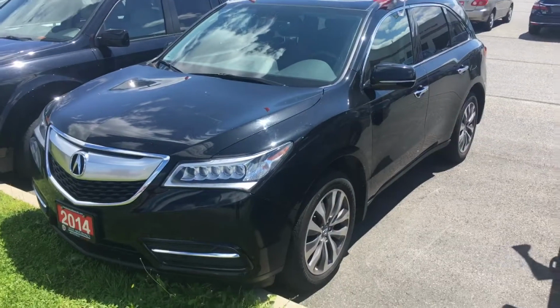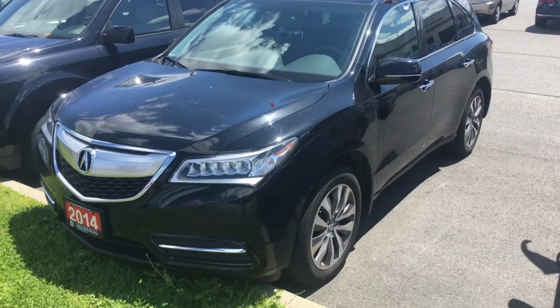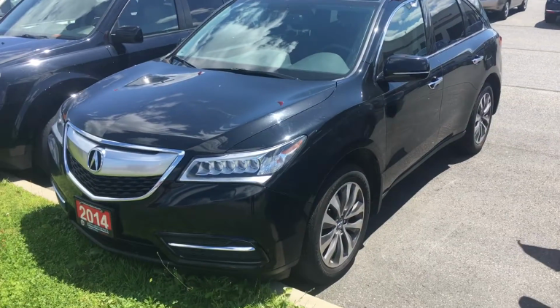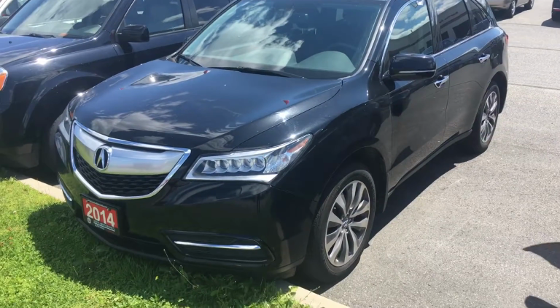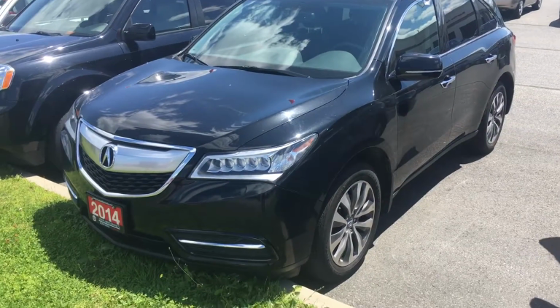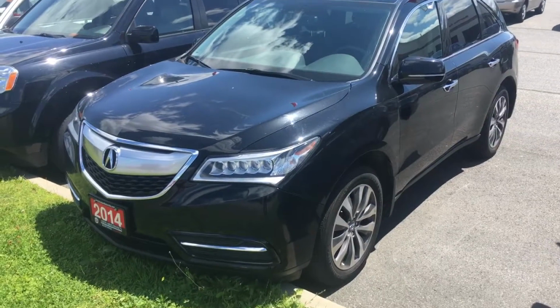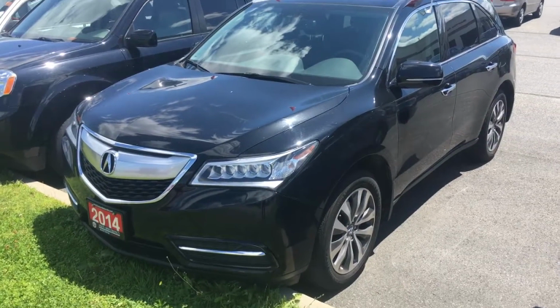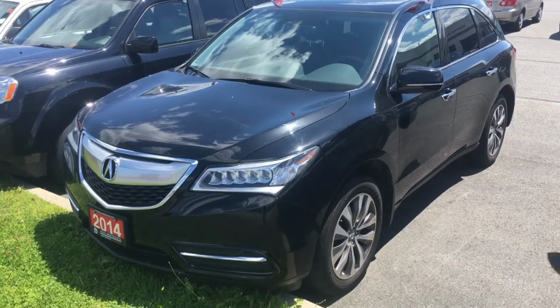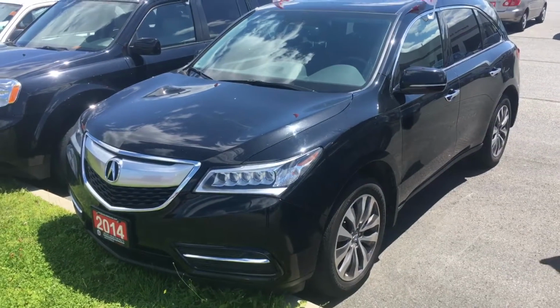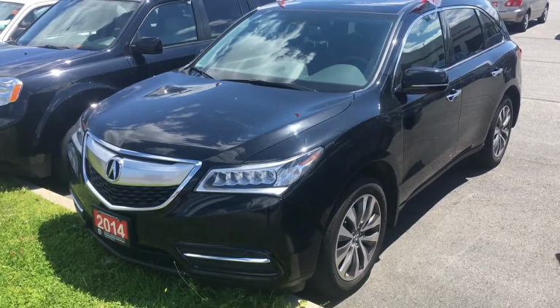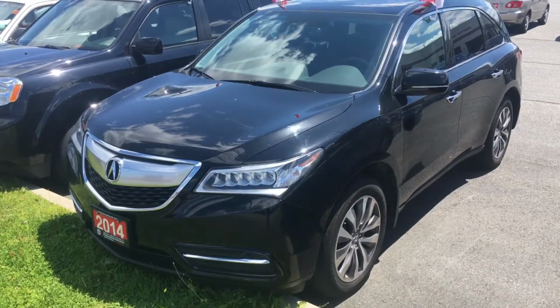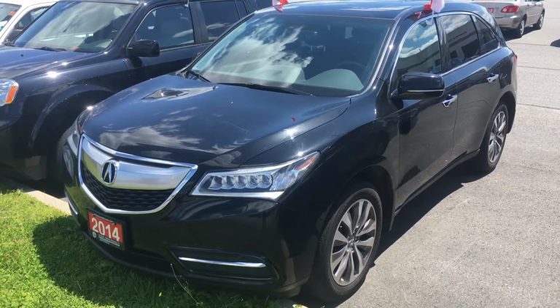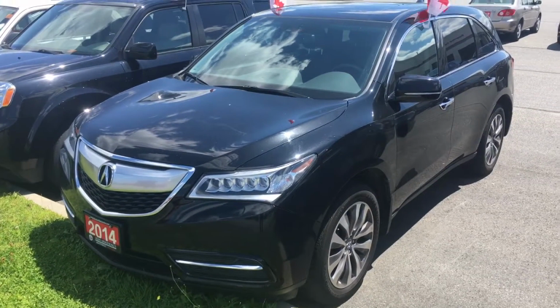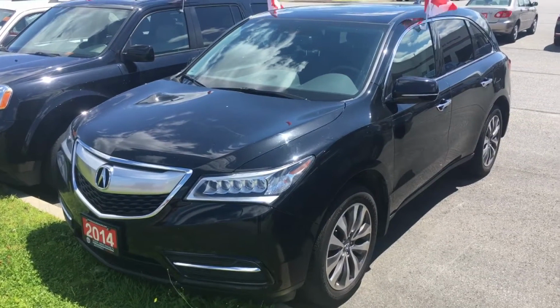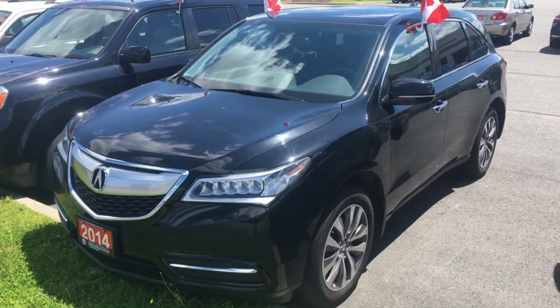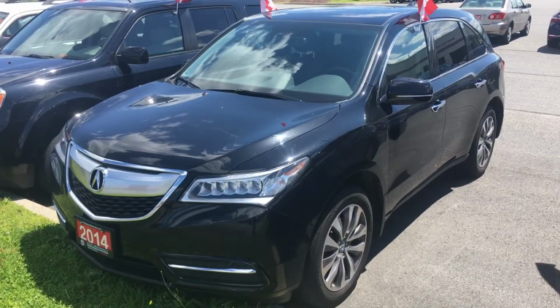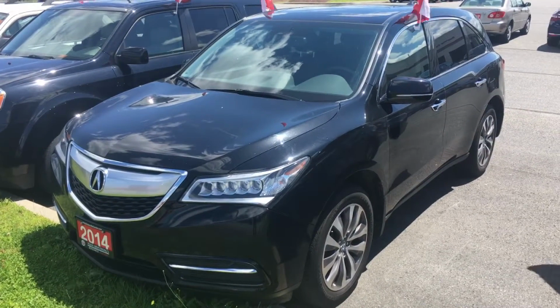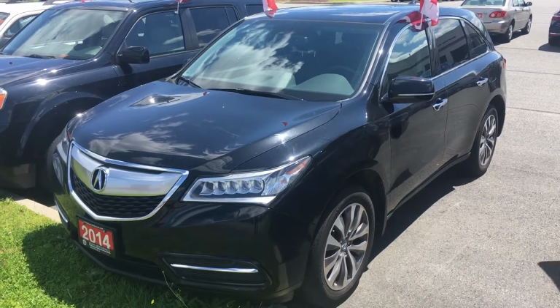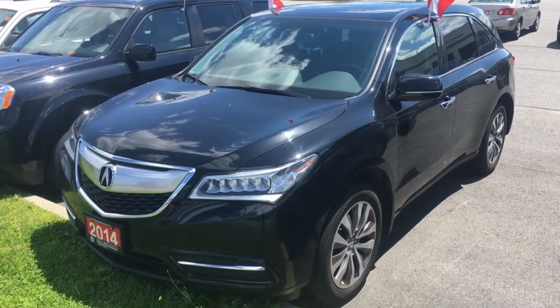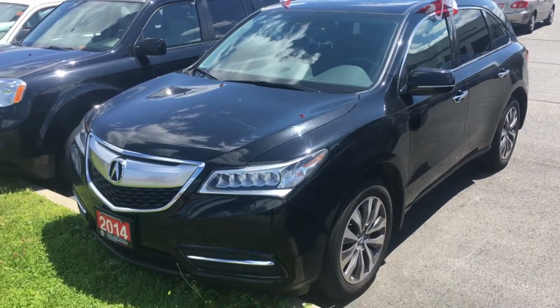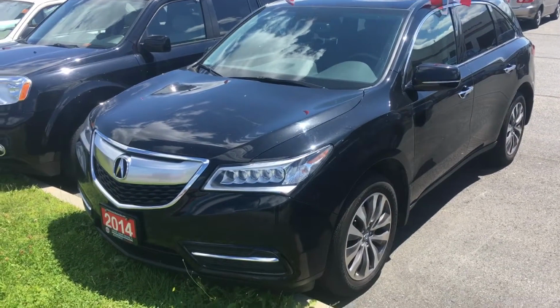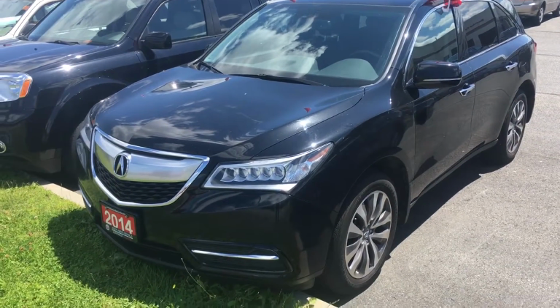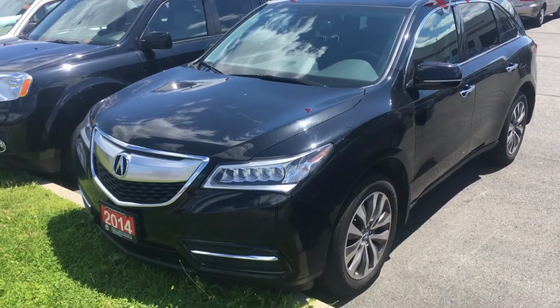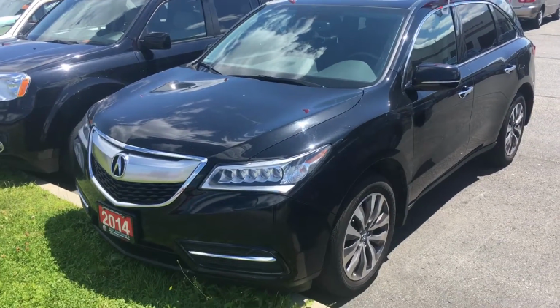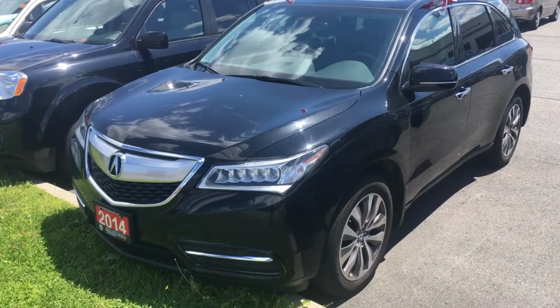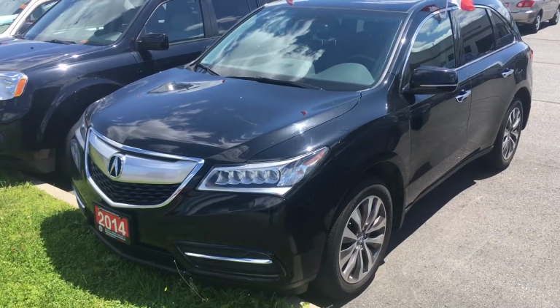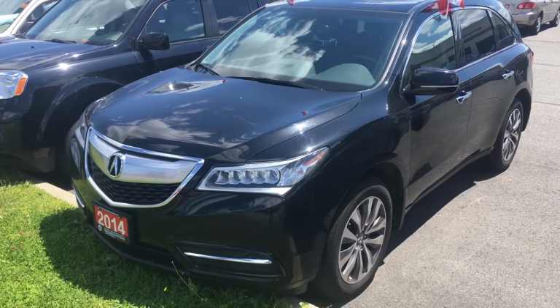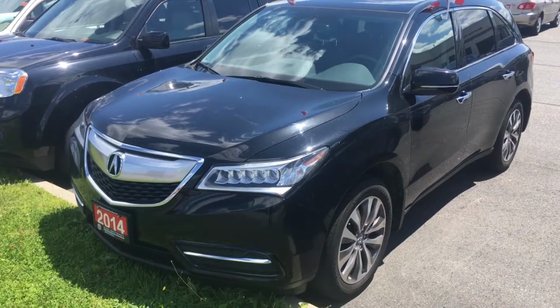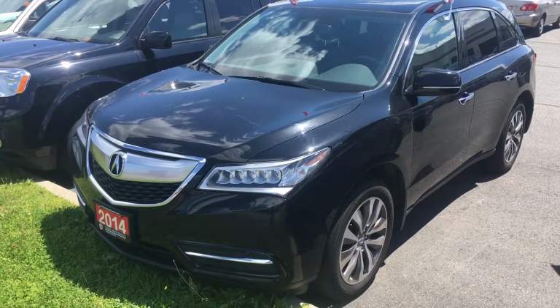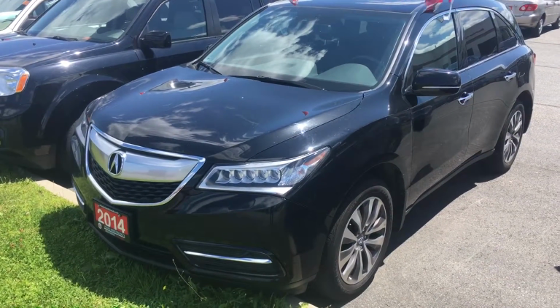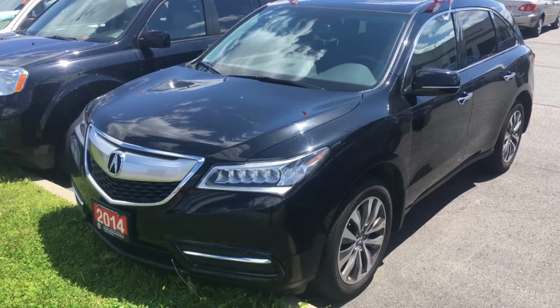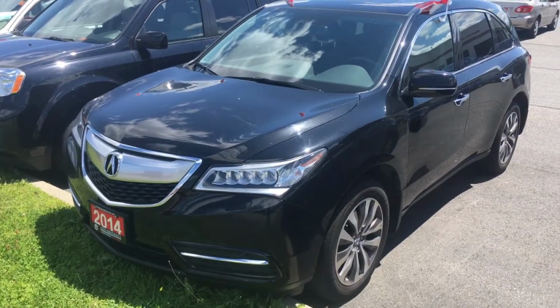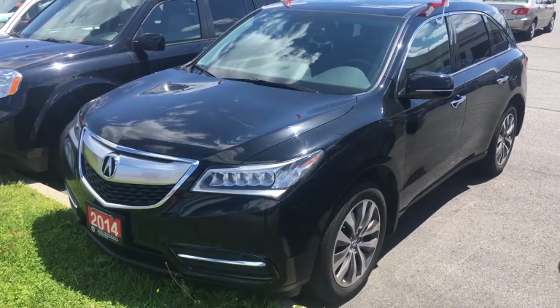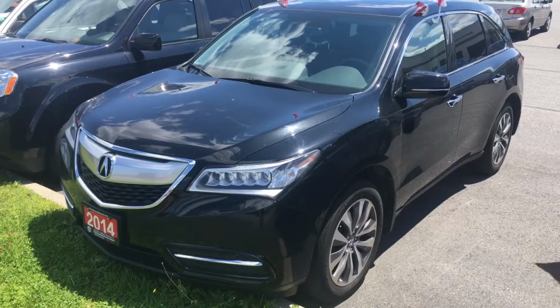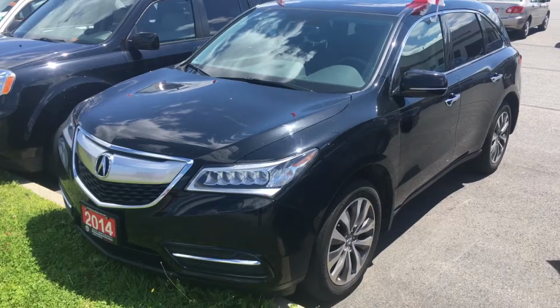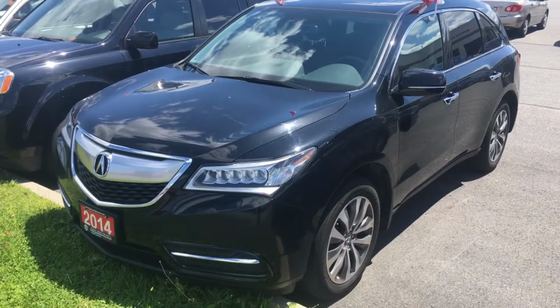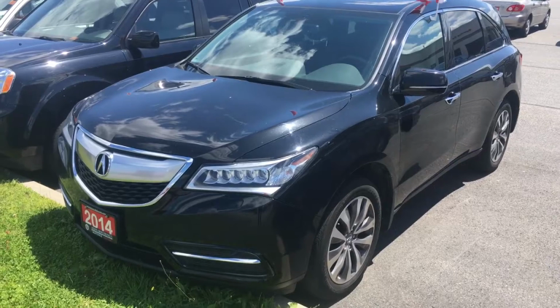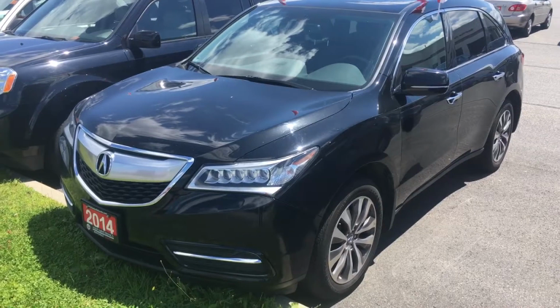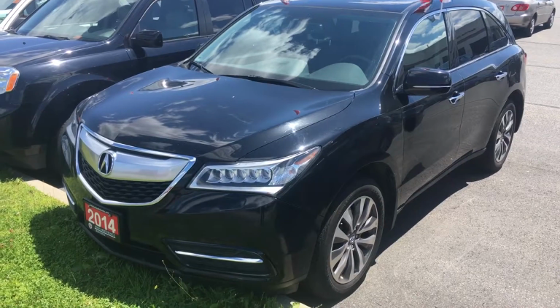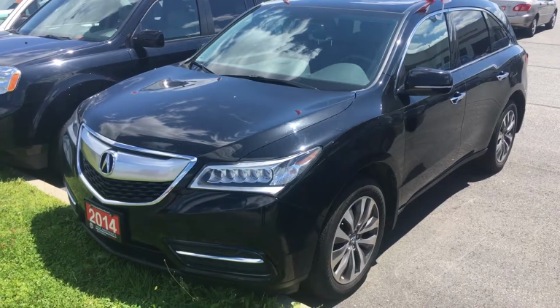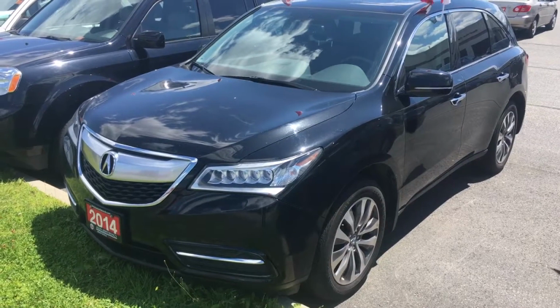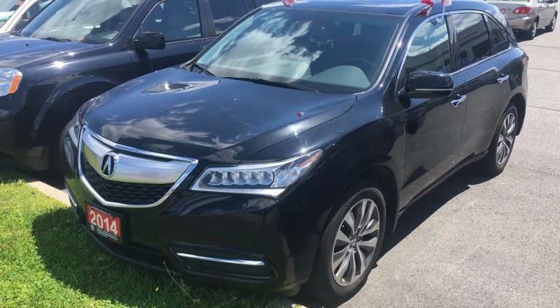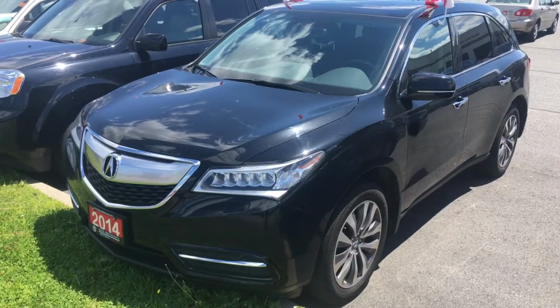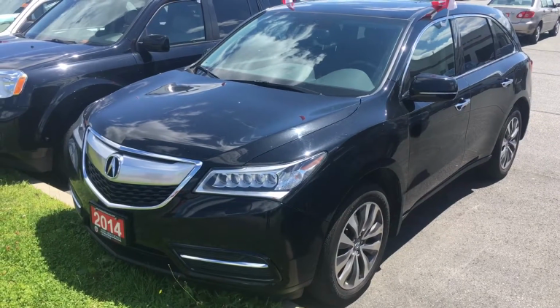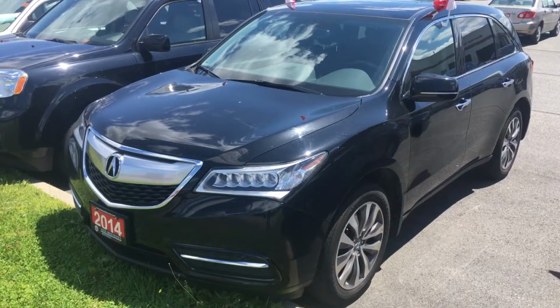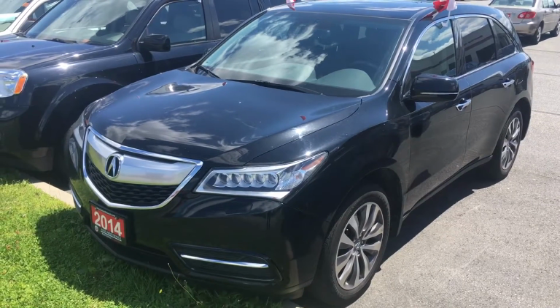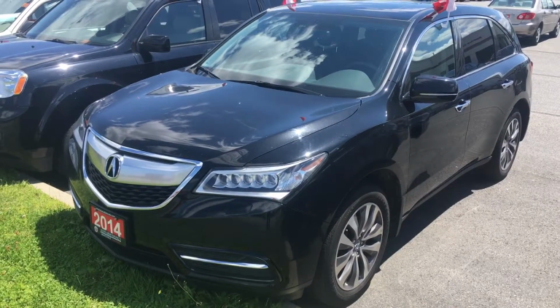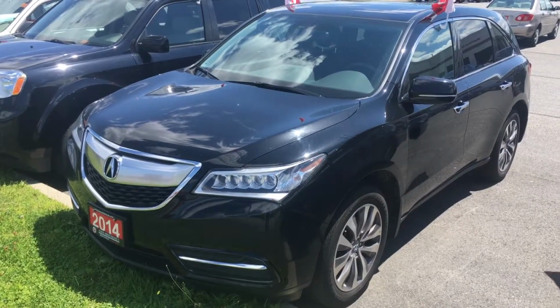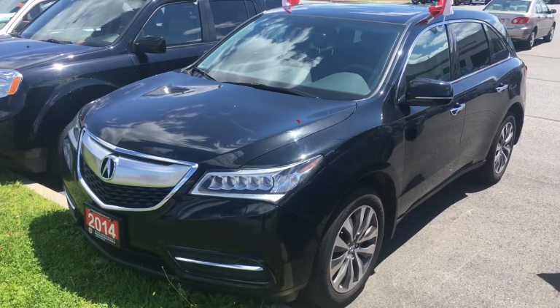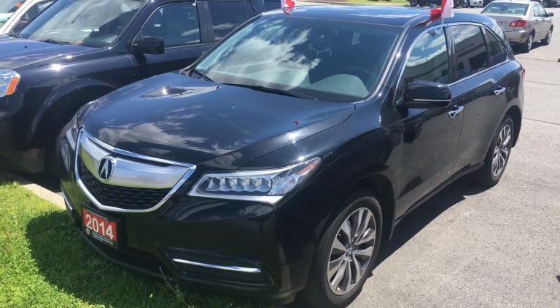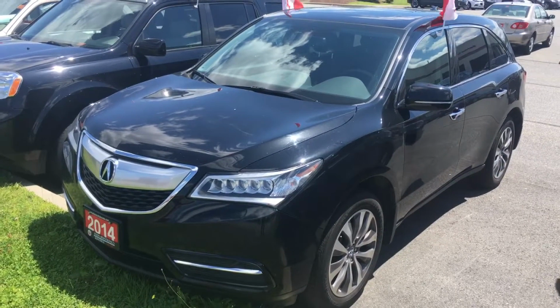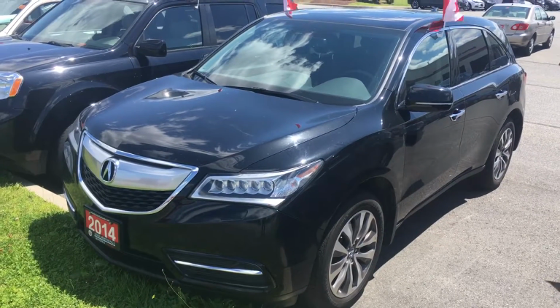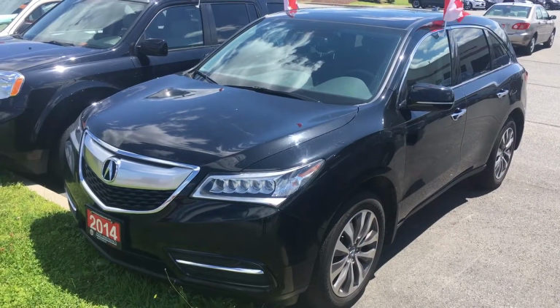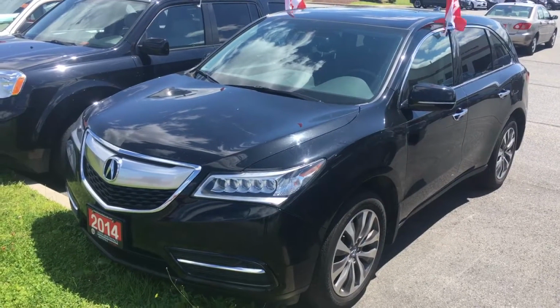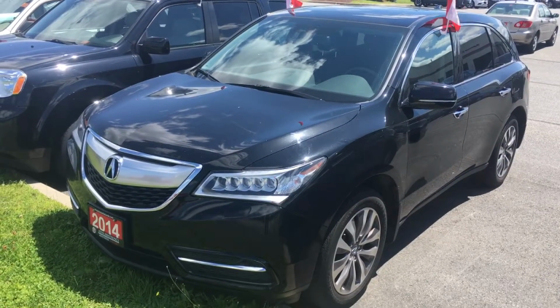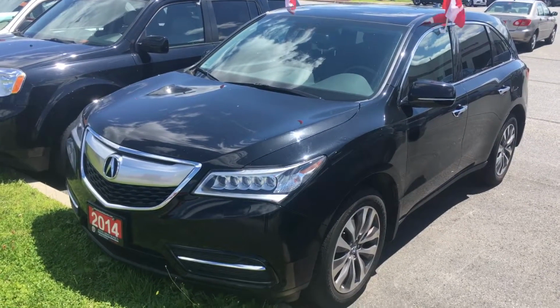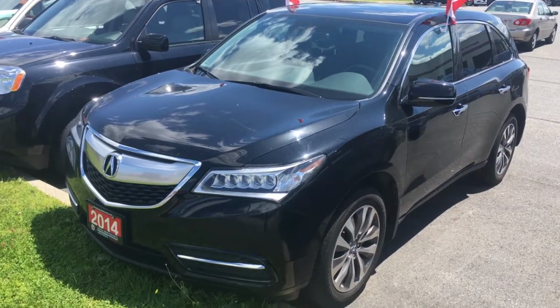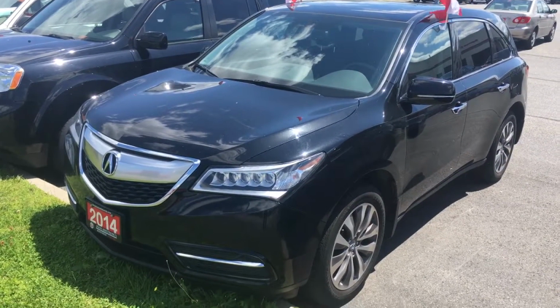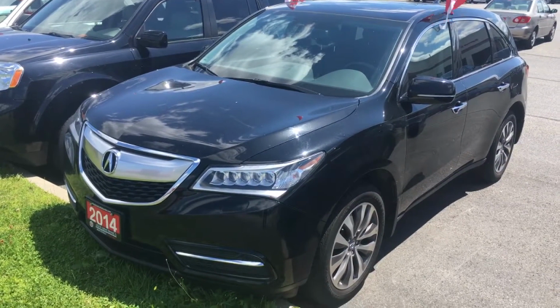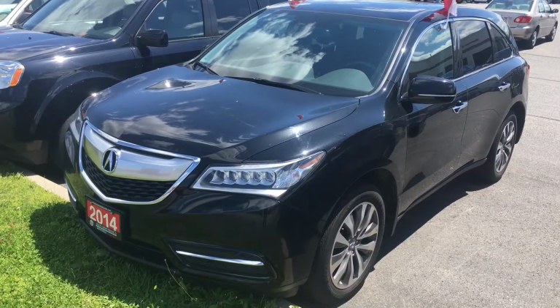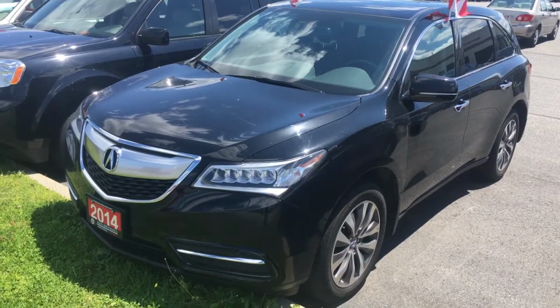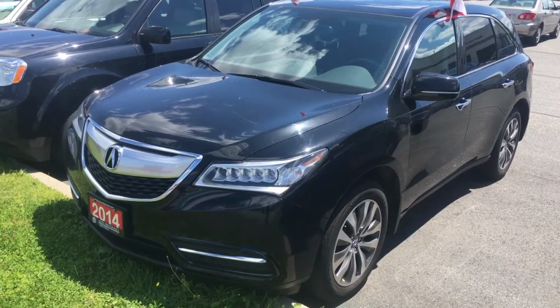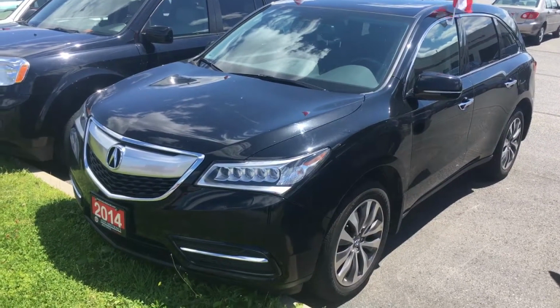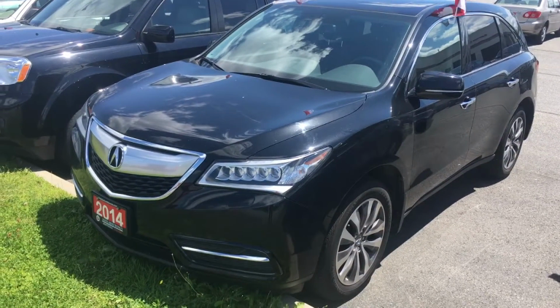Hi there, Shawn here from Huntsville Honda. I'm just standing outside the dealership with the 2014 MDX Tech. I want to take a couple minutes to show you around the car.